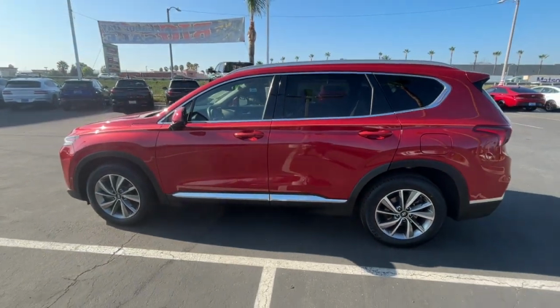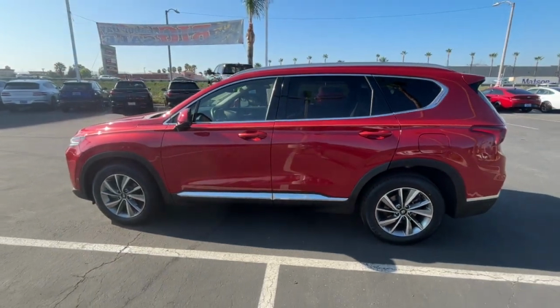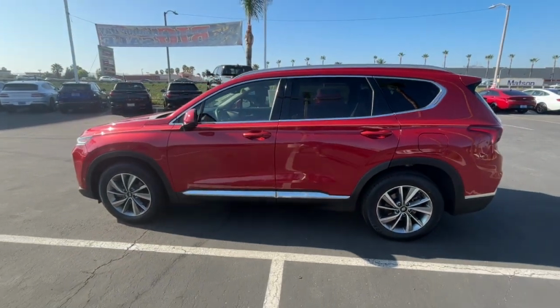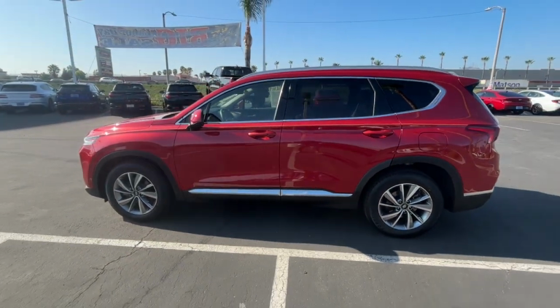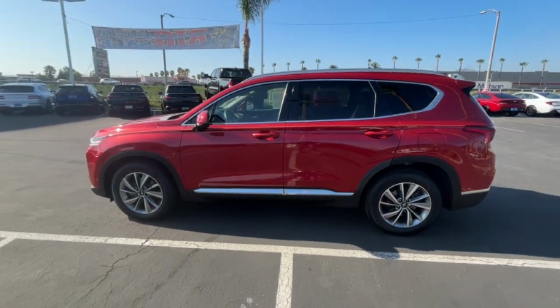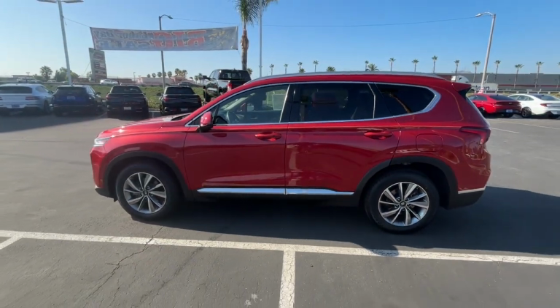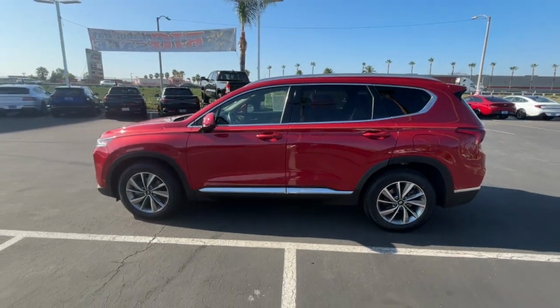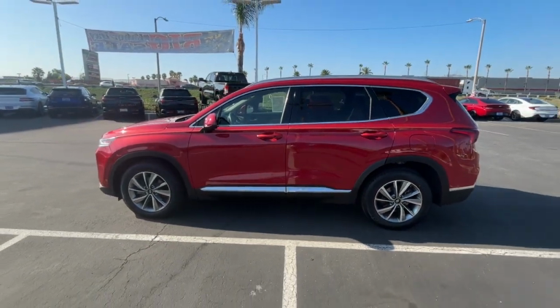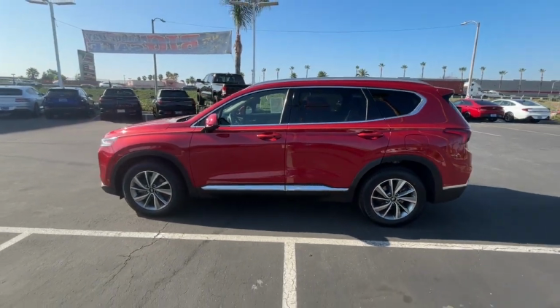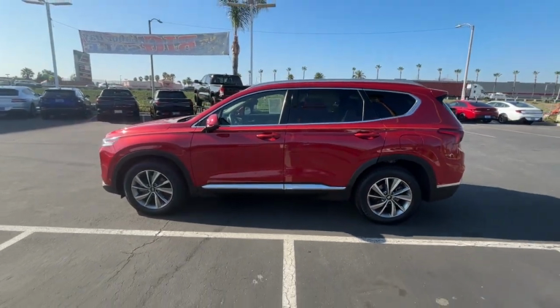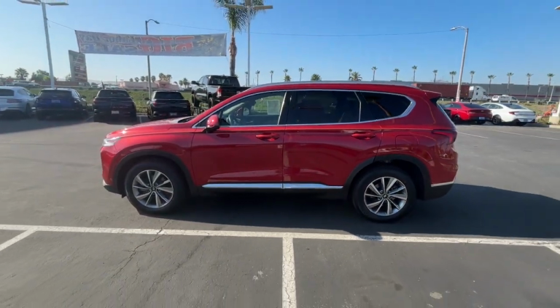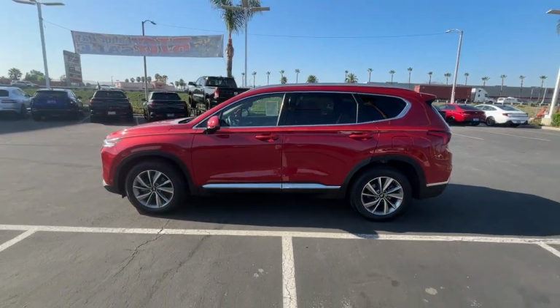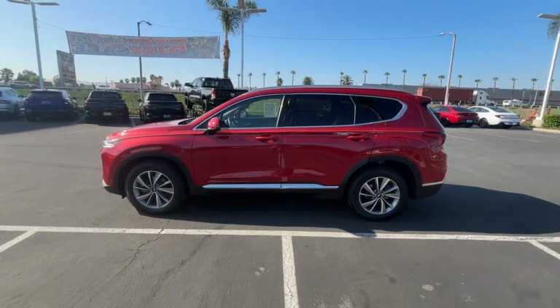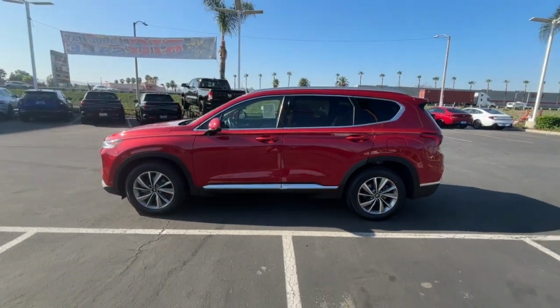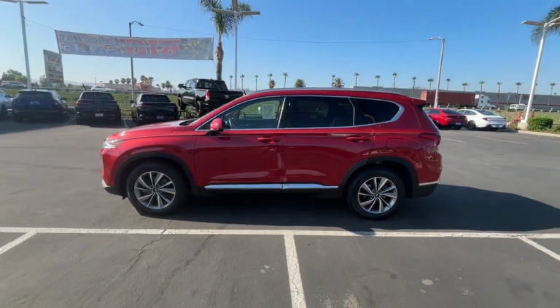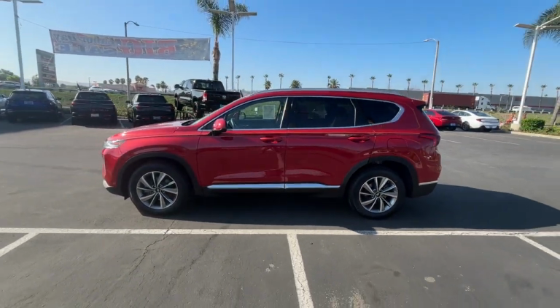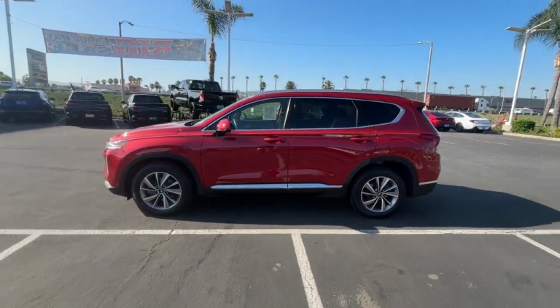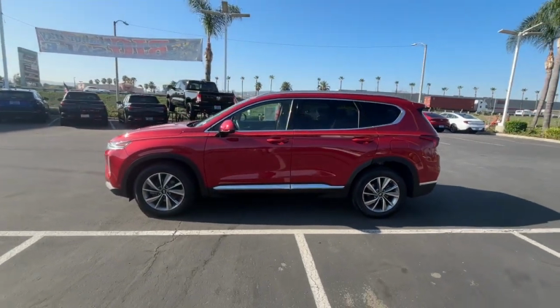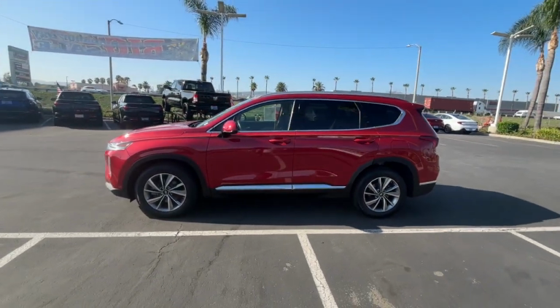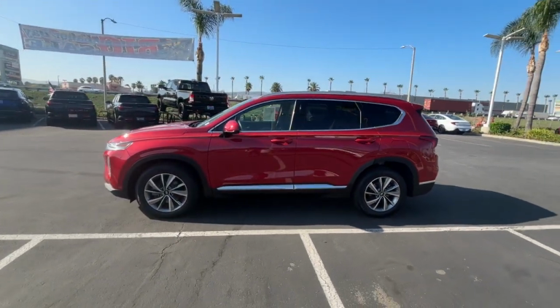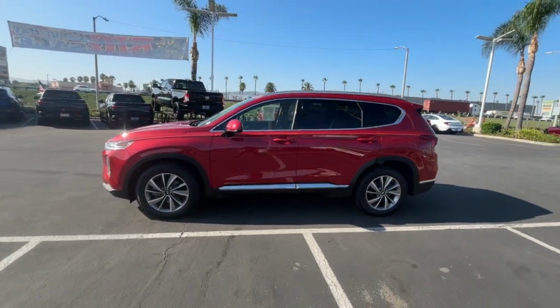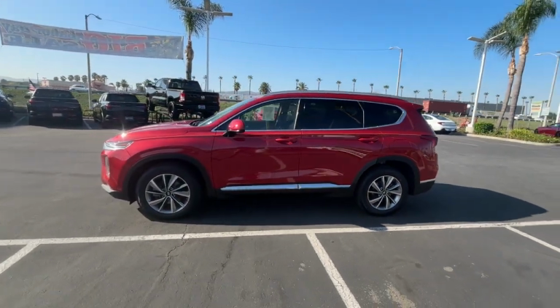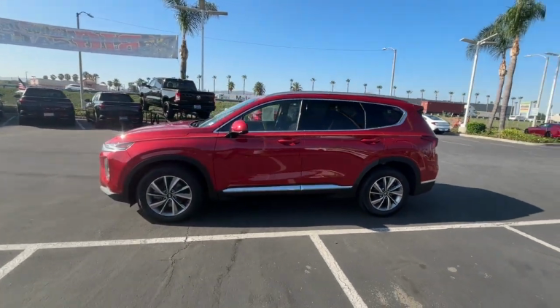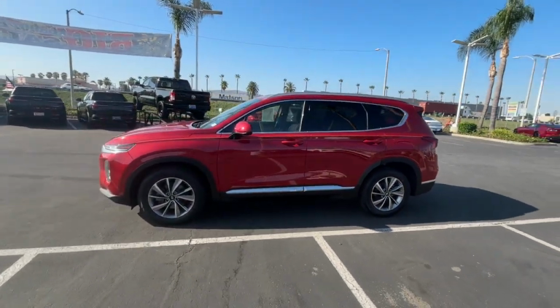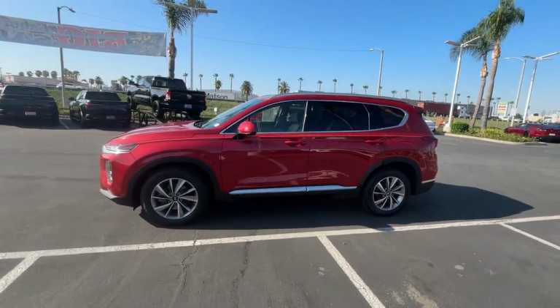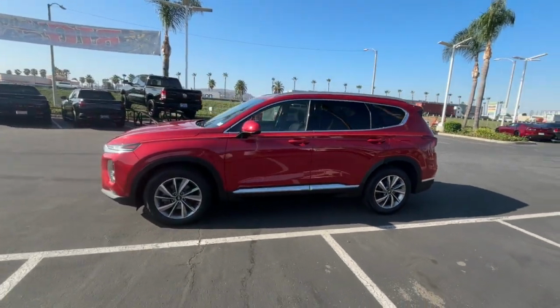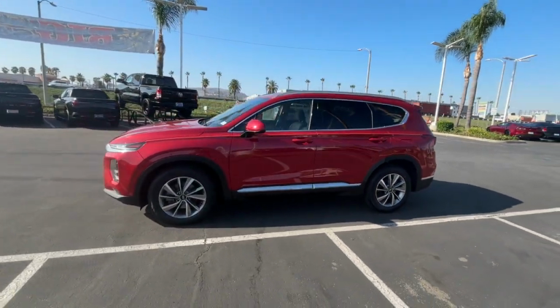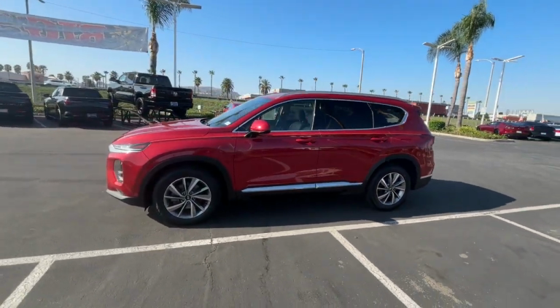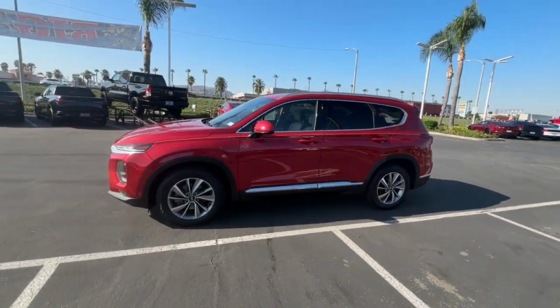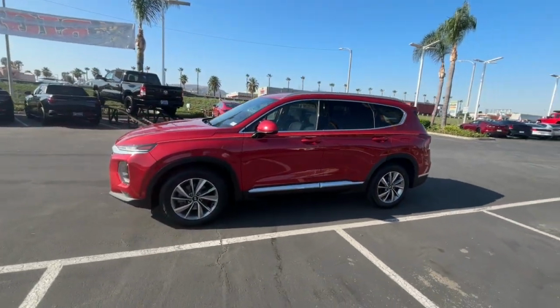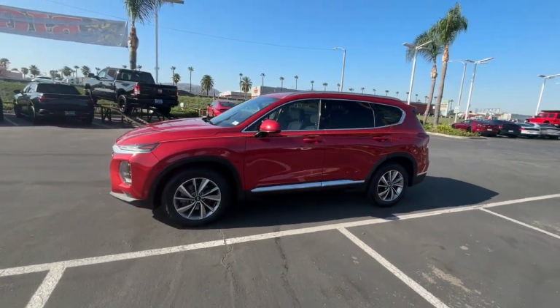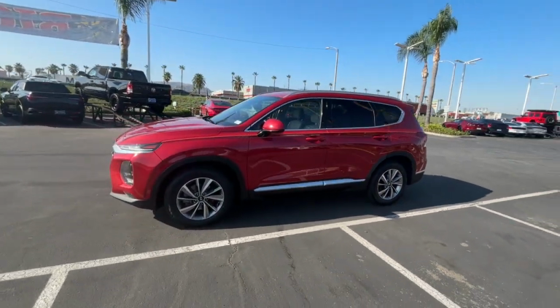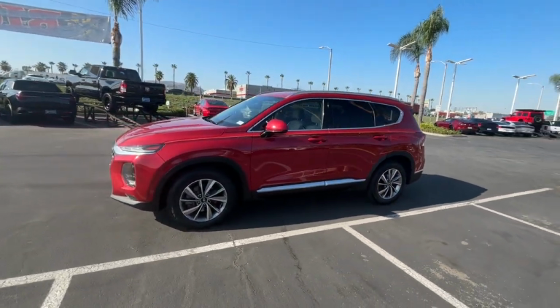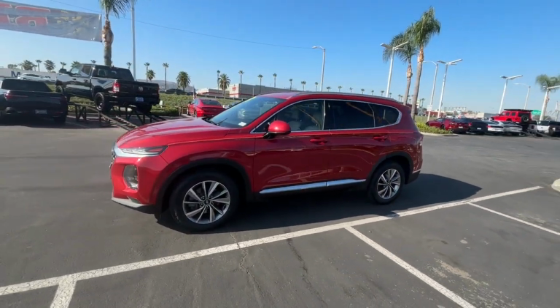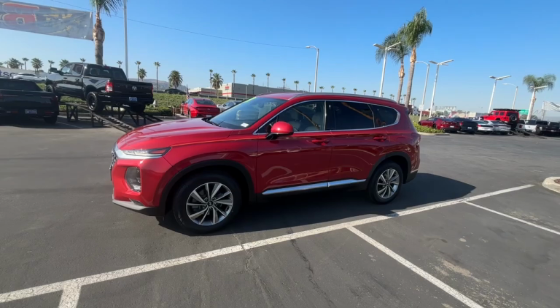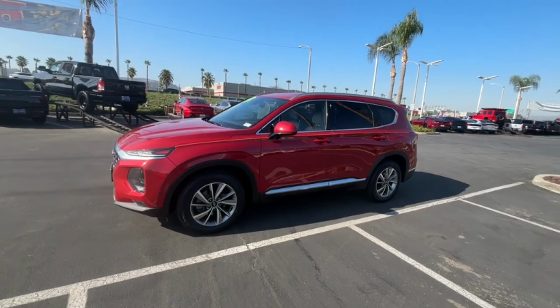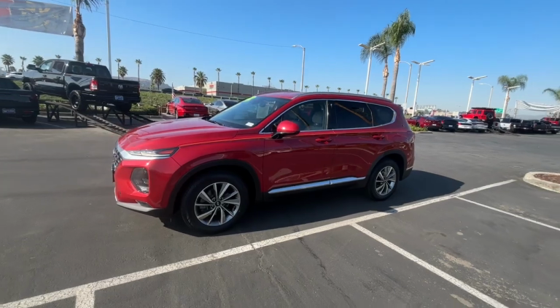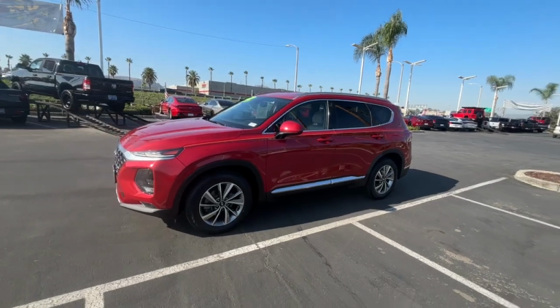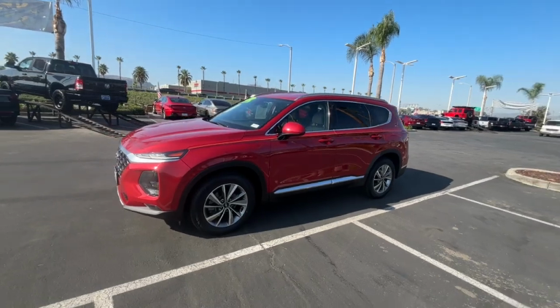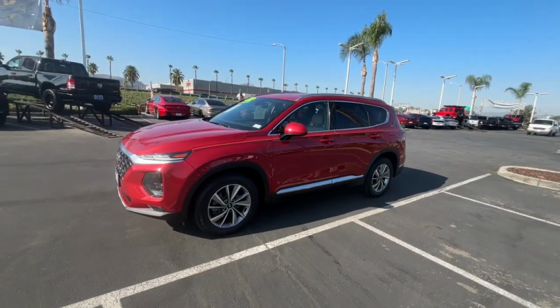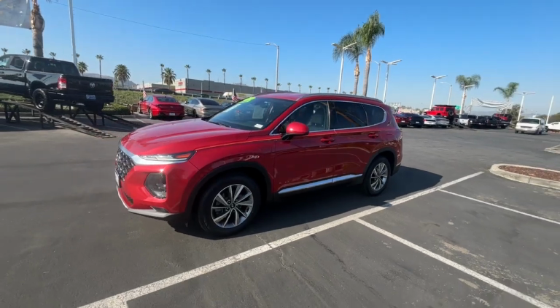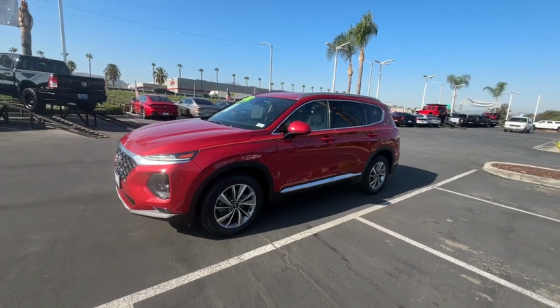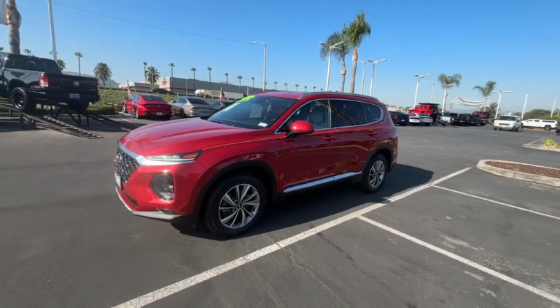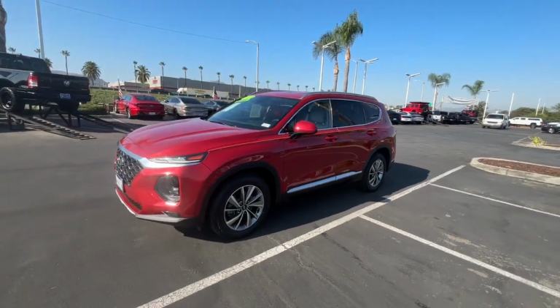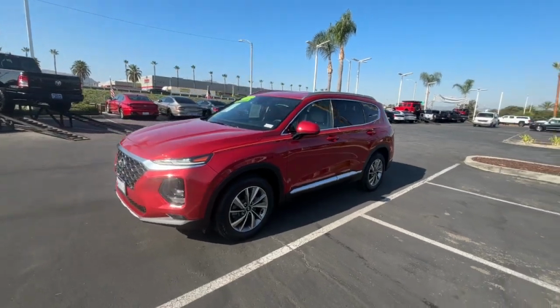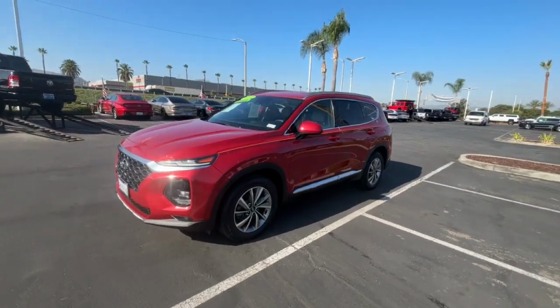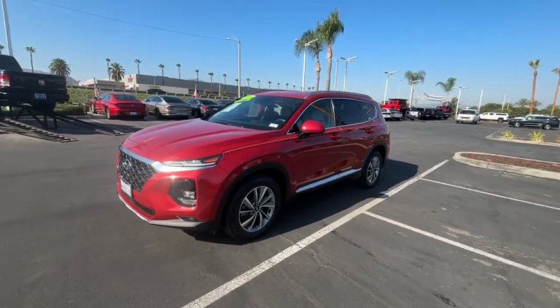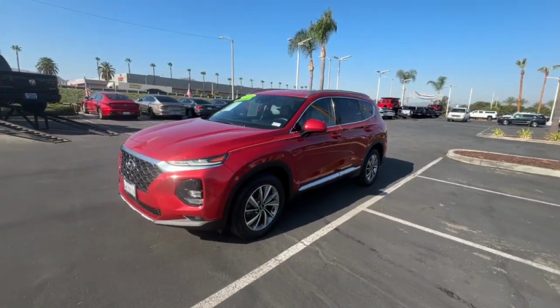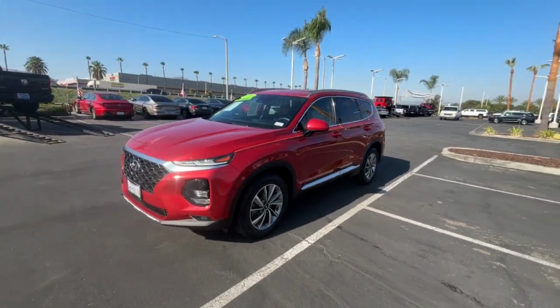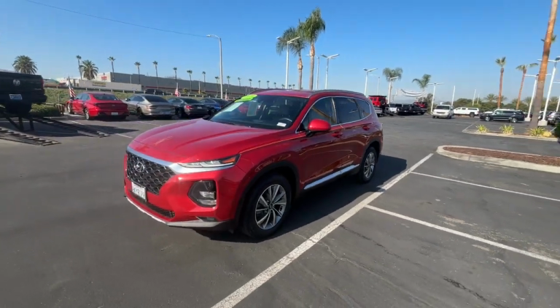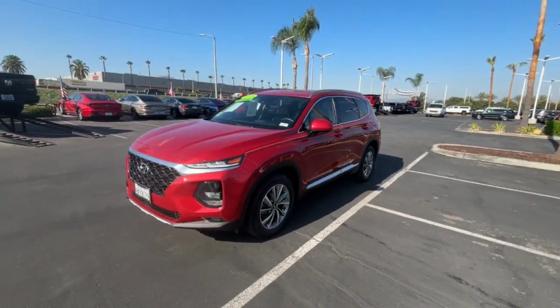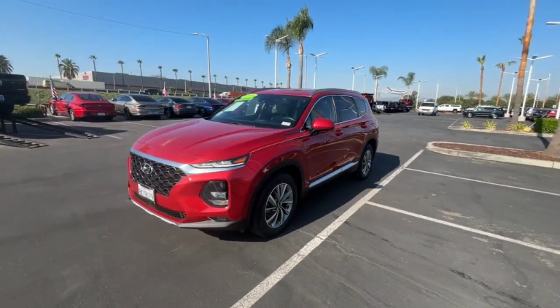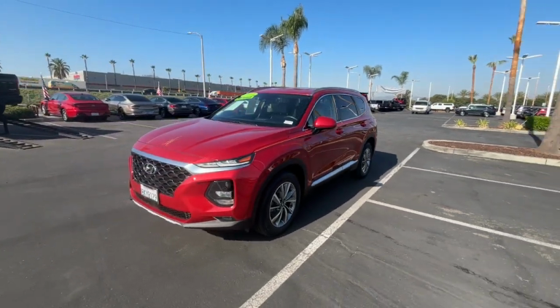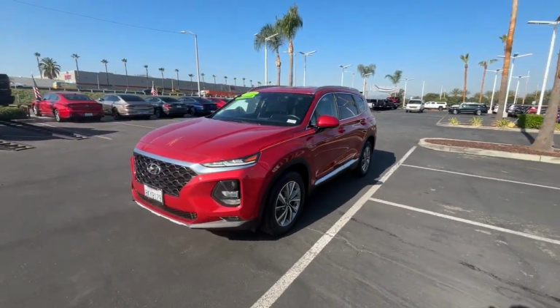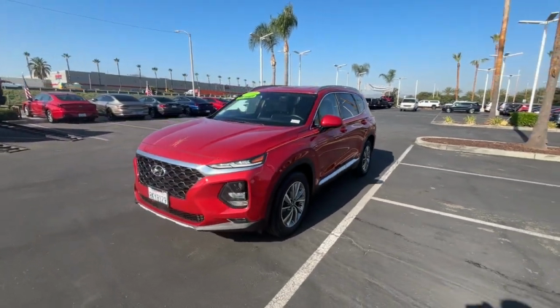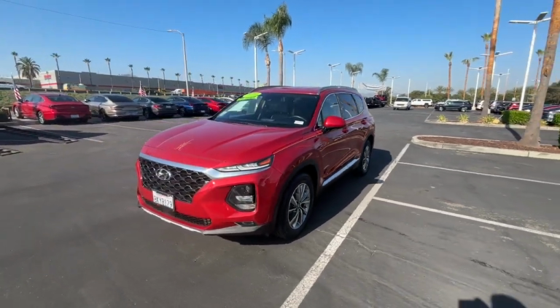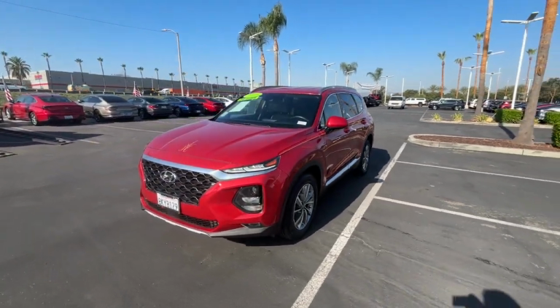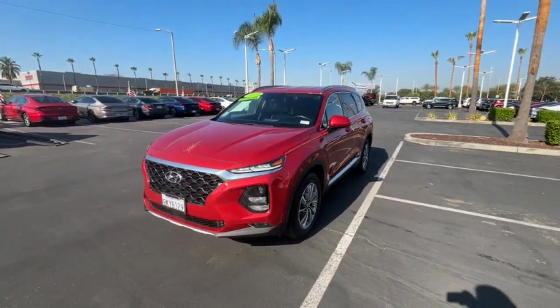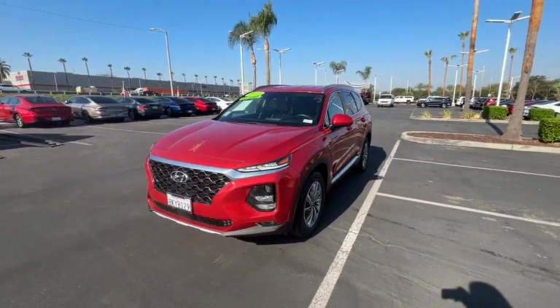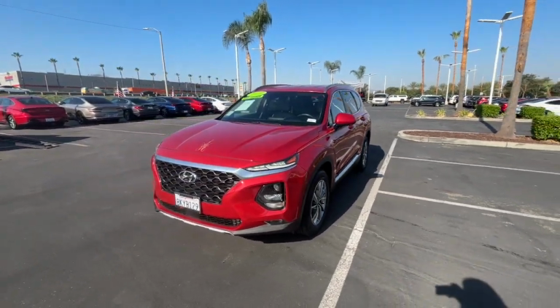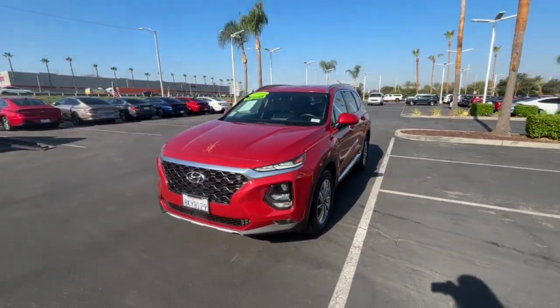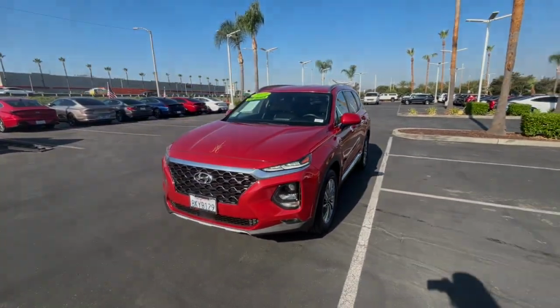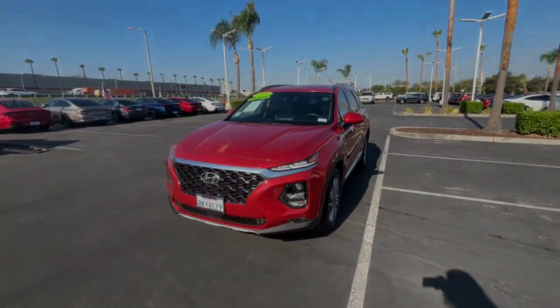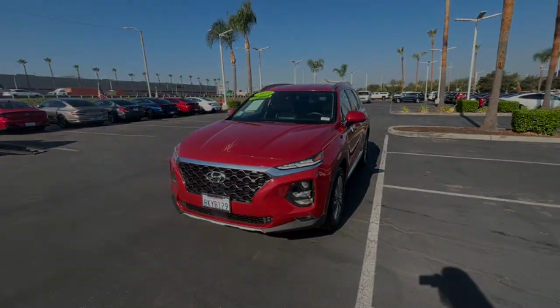Make getting from point A to point B a thing of beauty in this refined and capable Santa Fe. Come in for a fun and easy test drive.